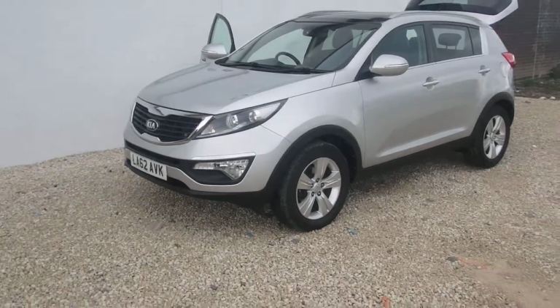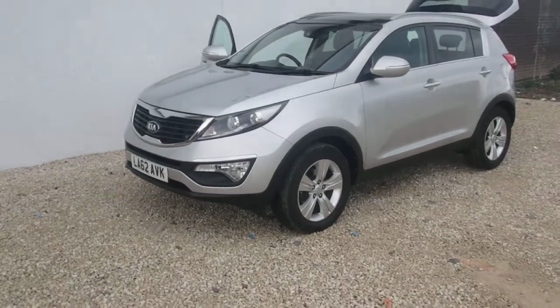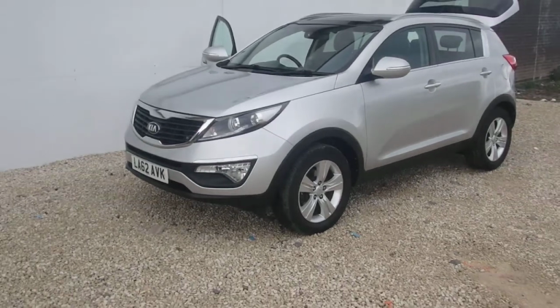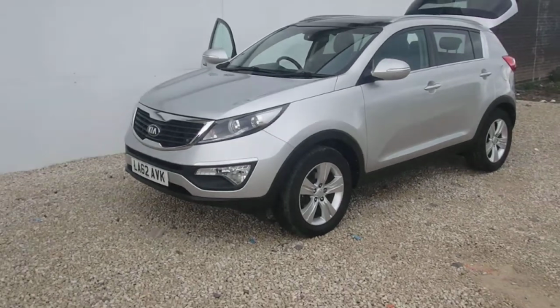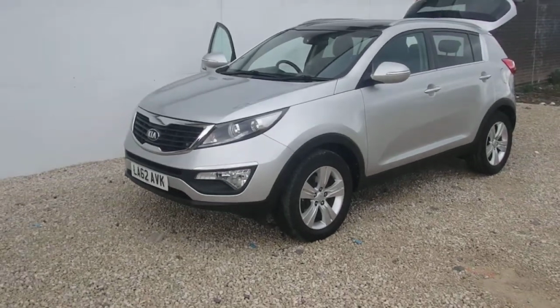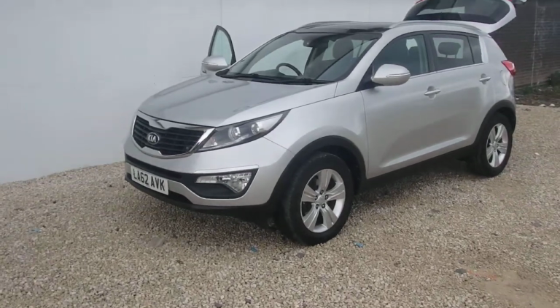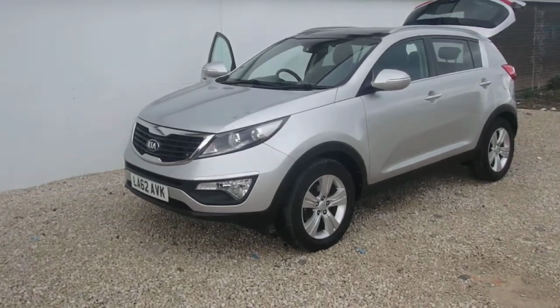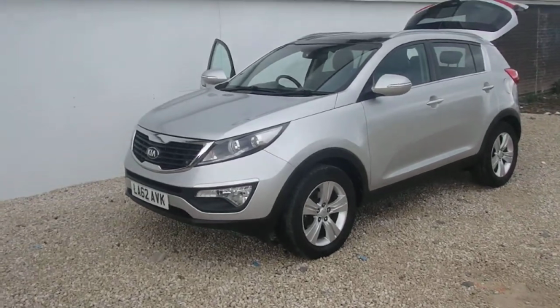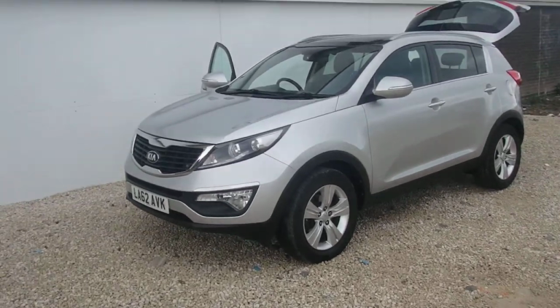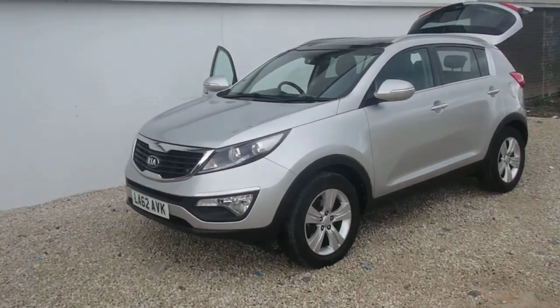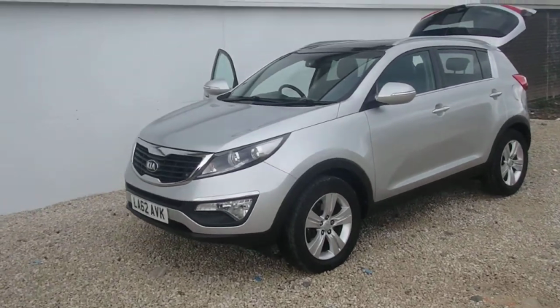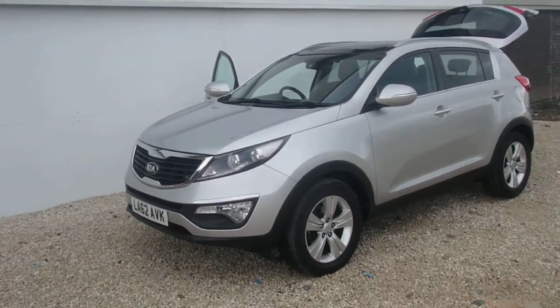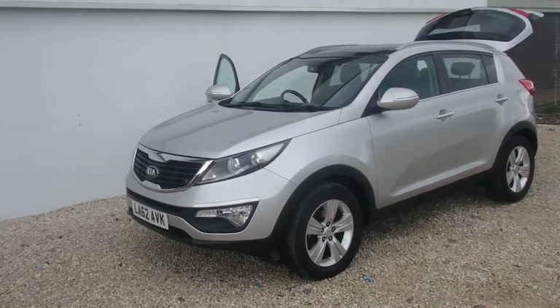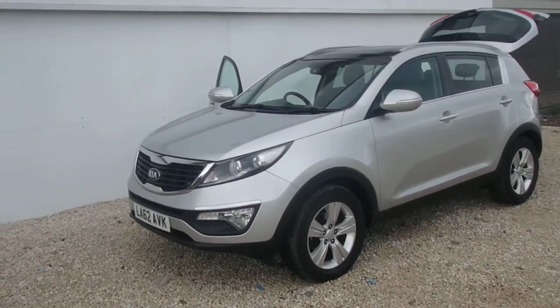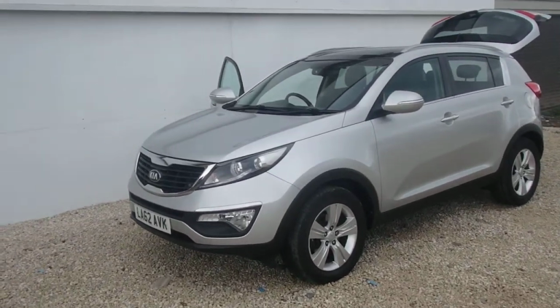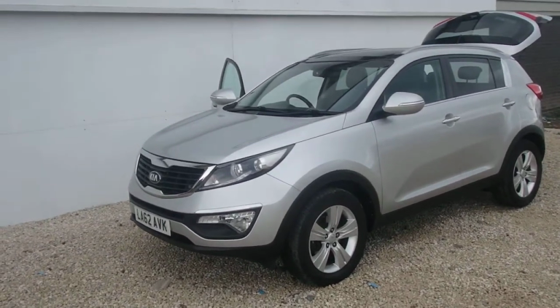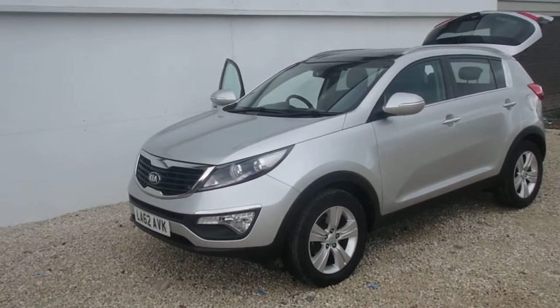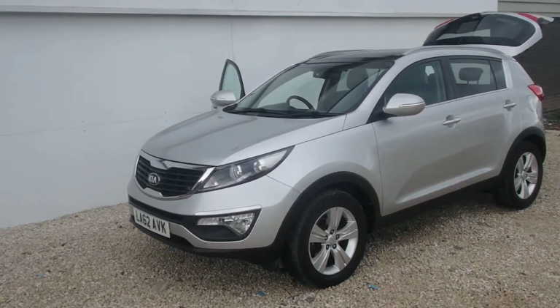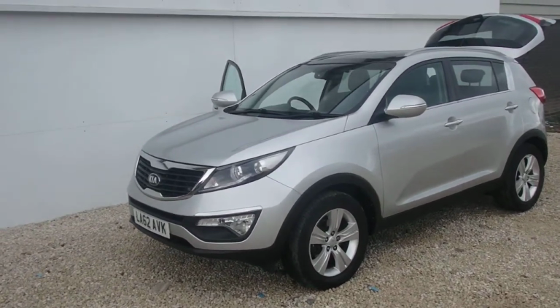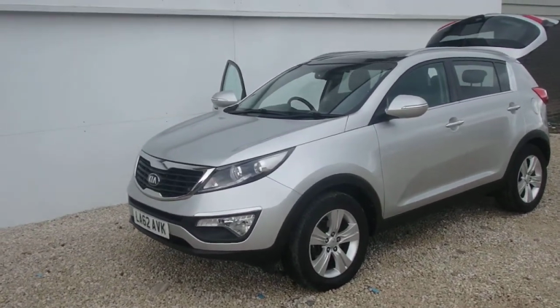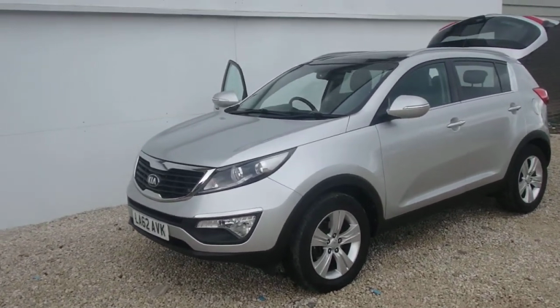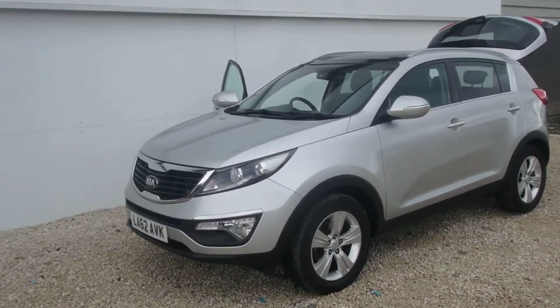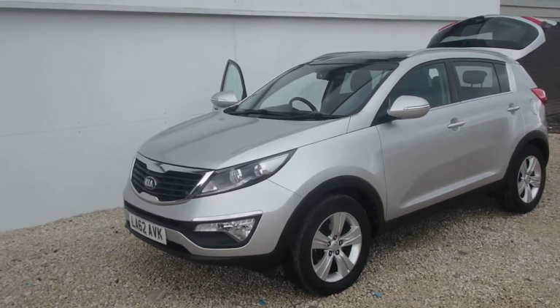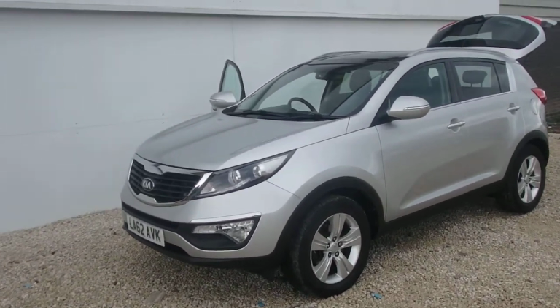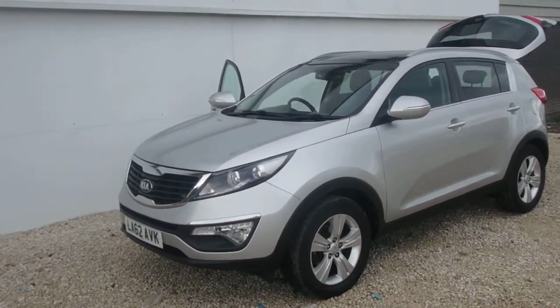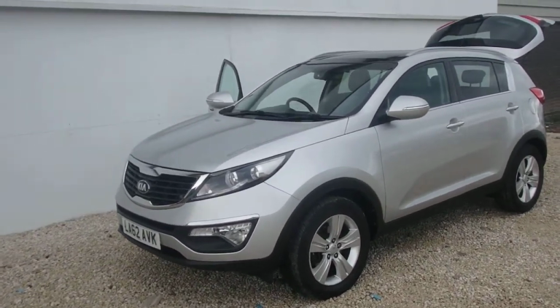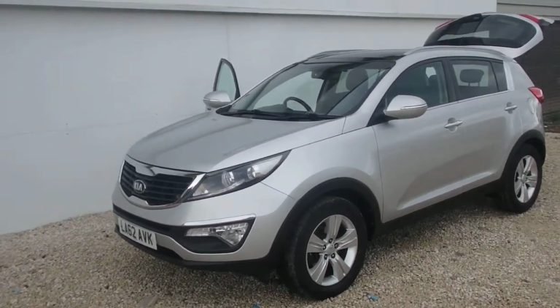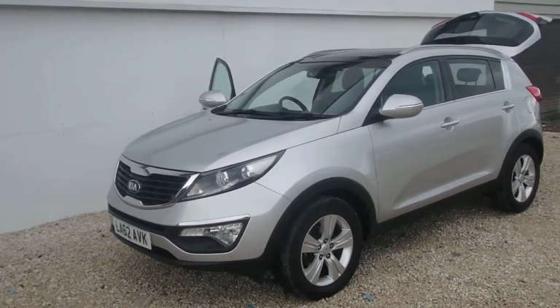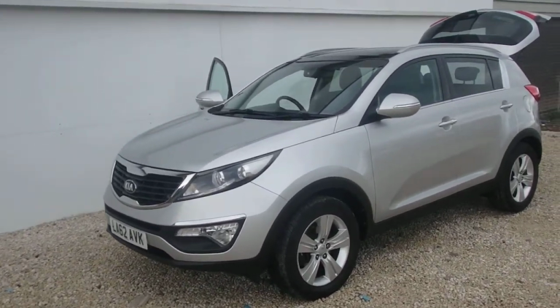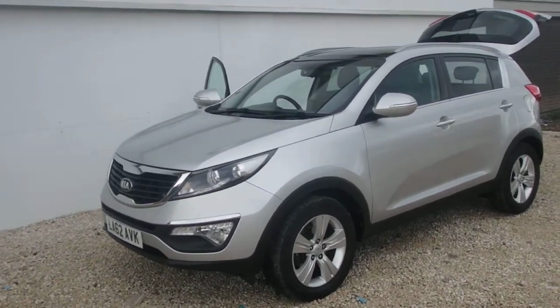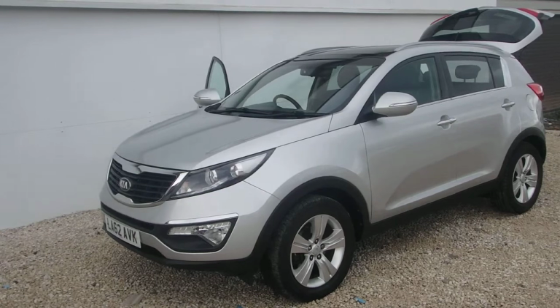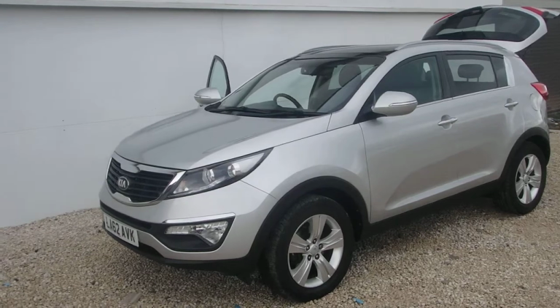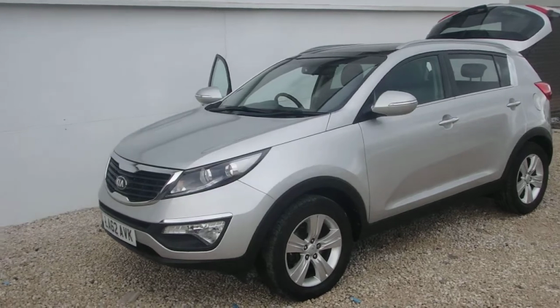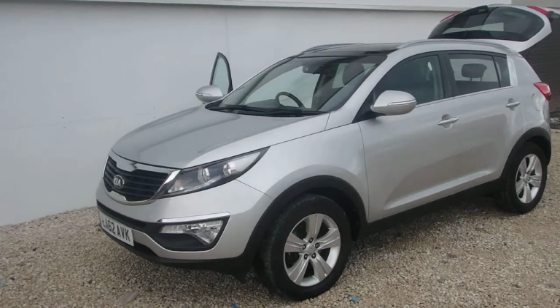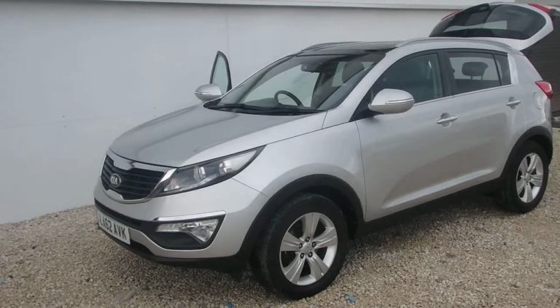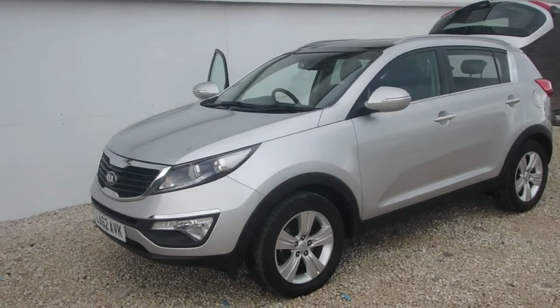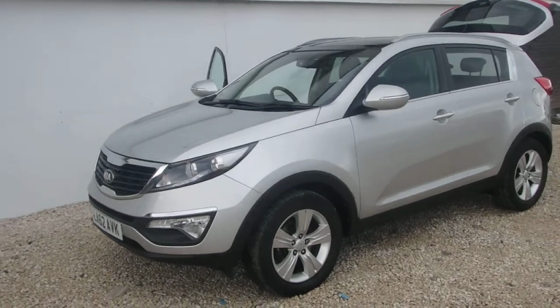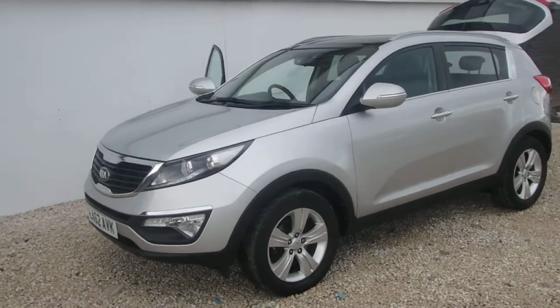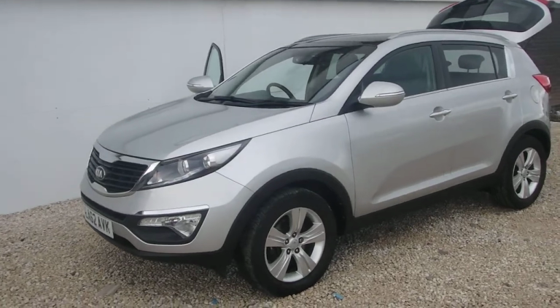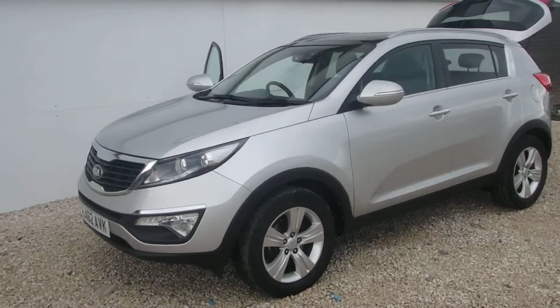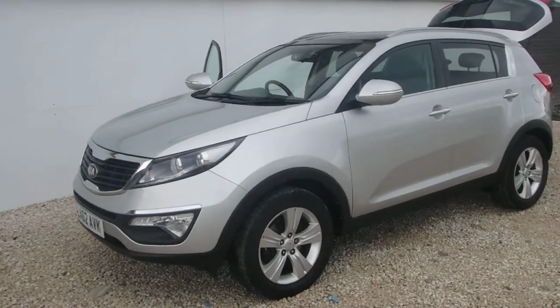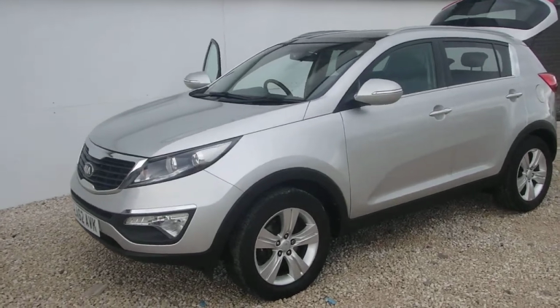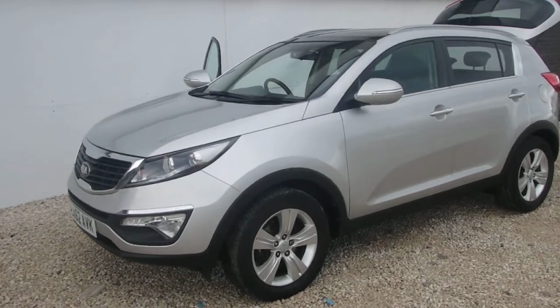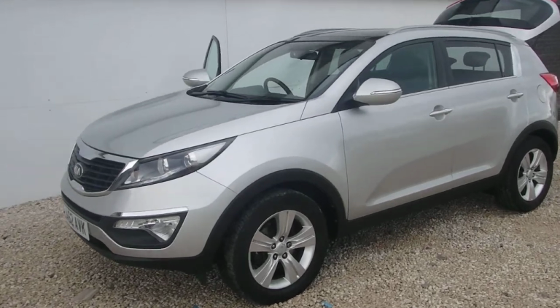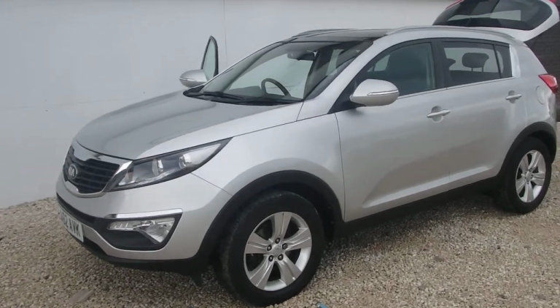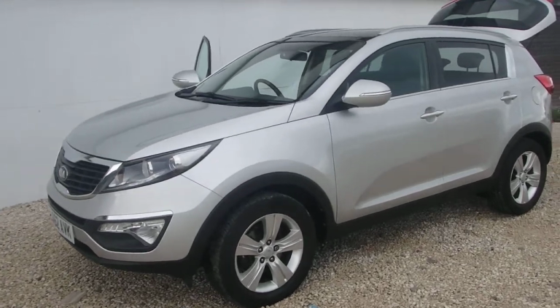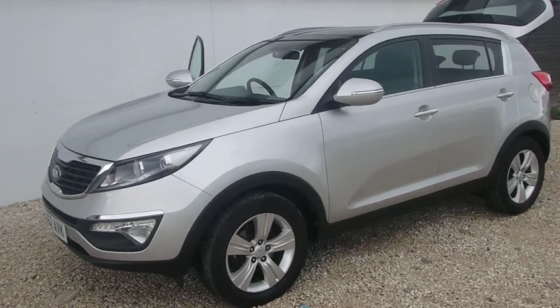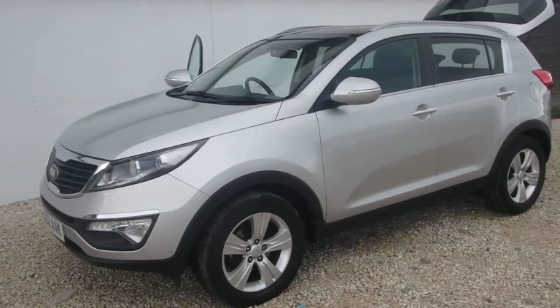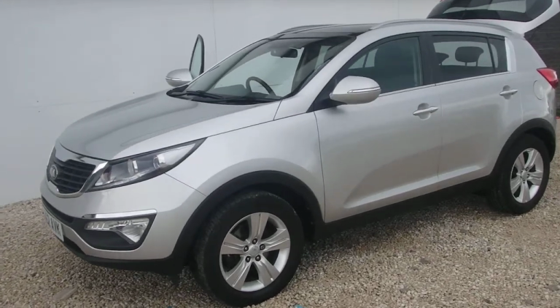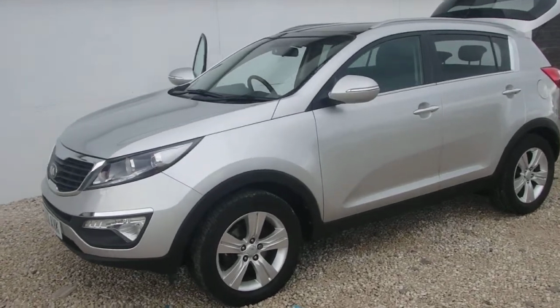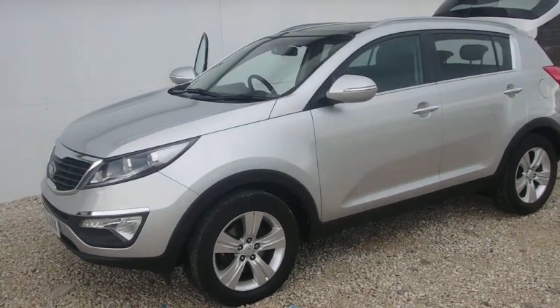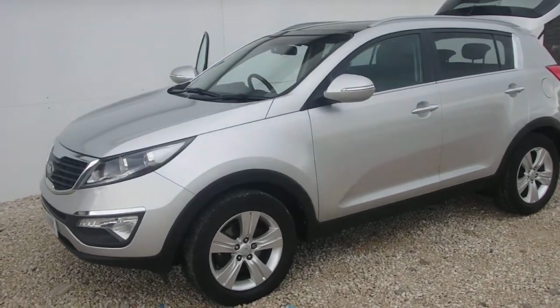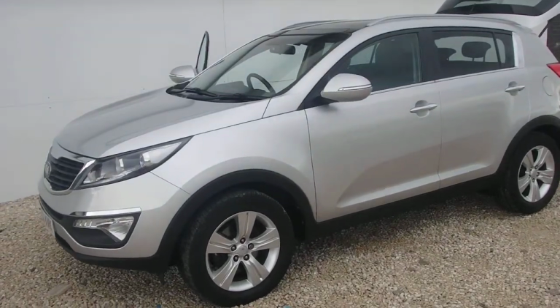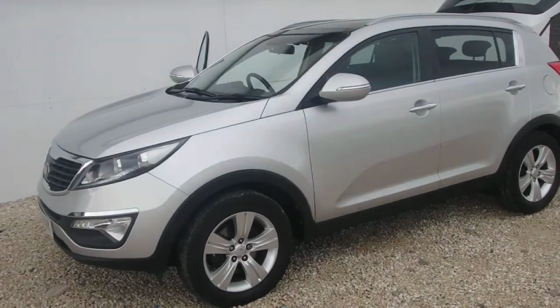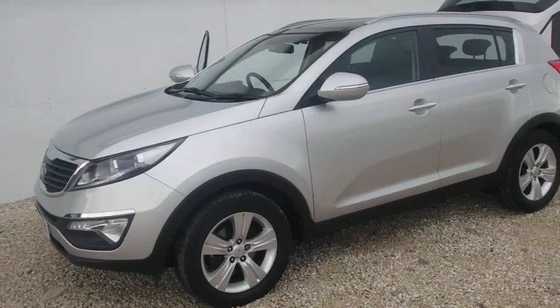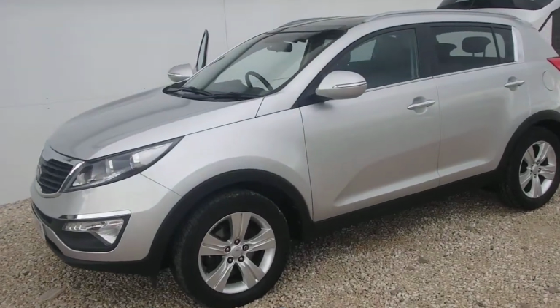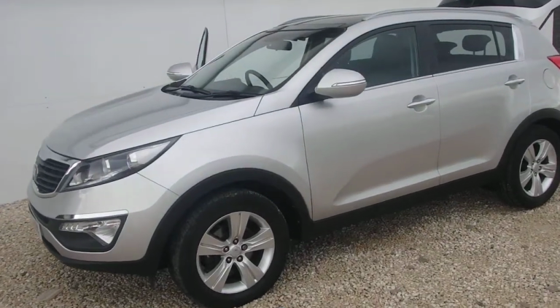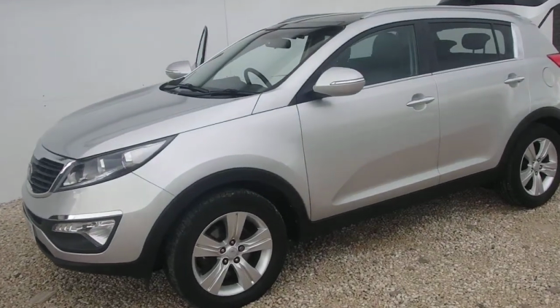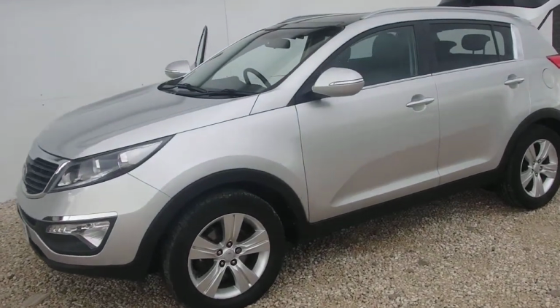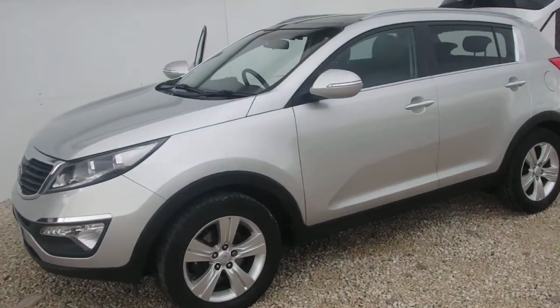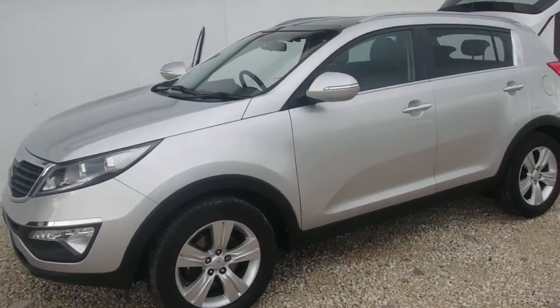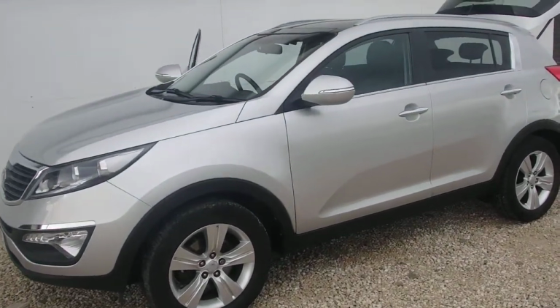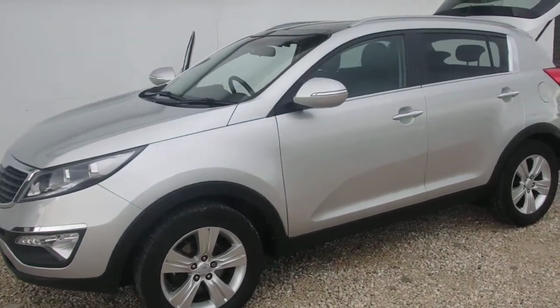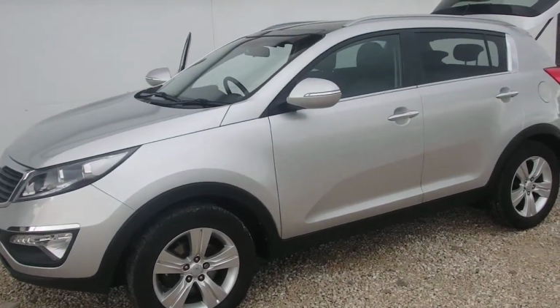Phoenix Cars is proud to present a 62-plate Kia Sportage 1.7 diesel, 2-spec, with 33,000 miles on the clock.